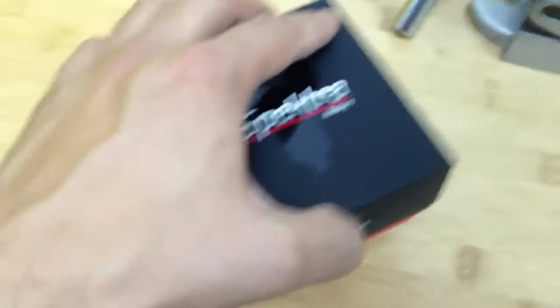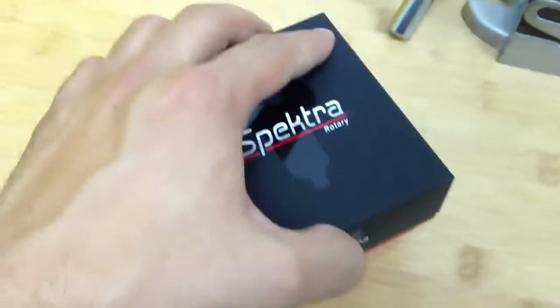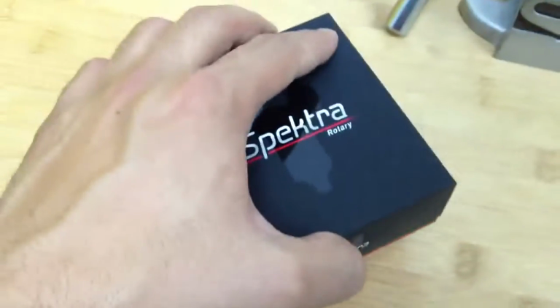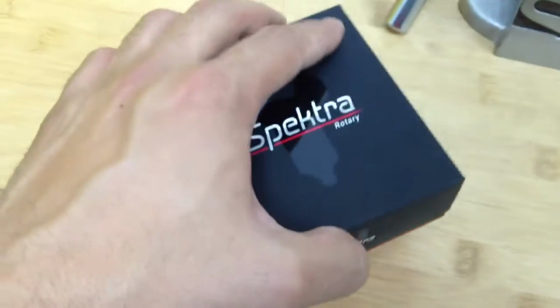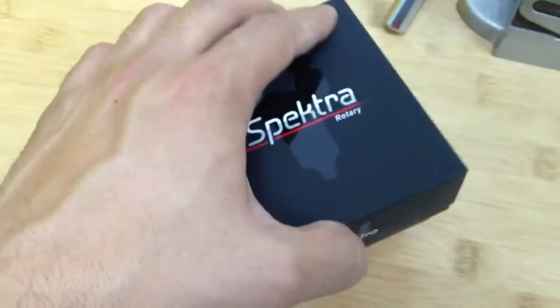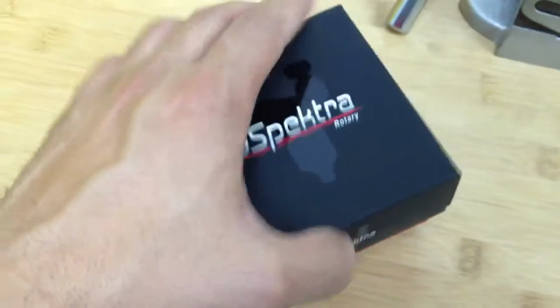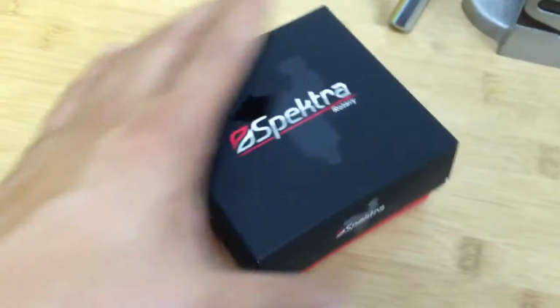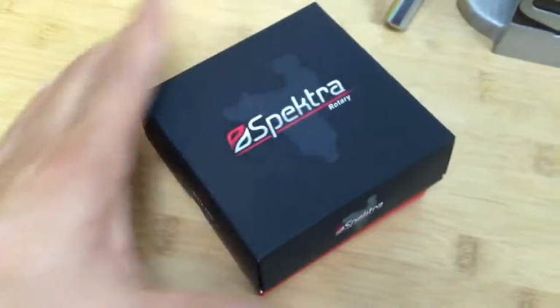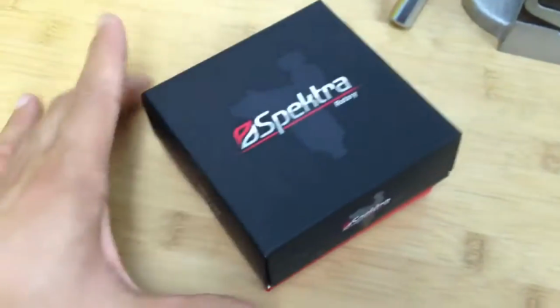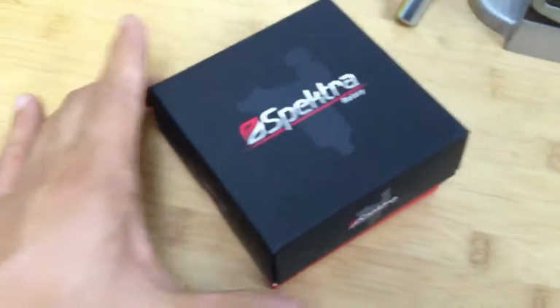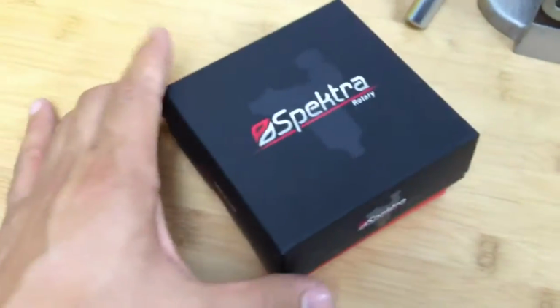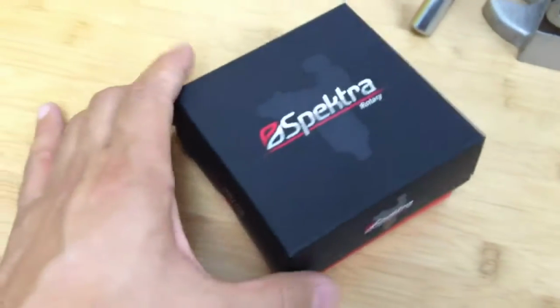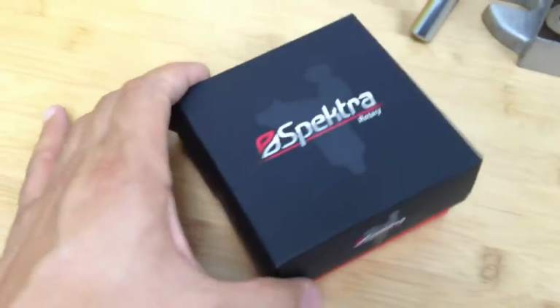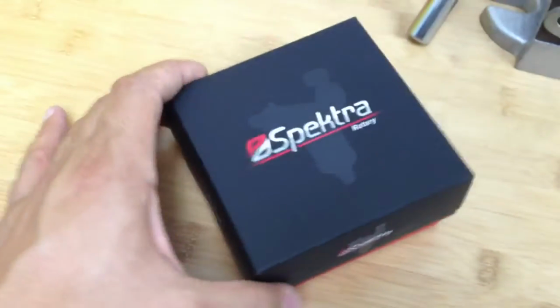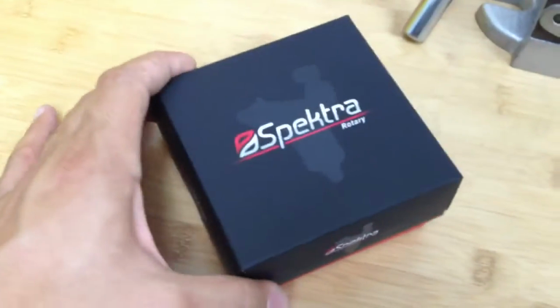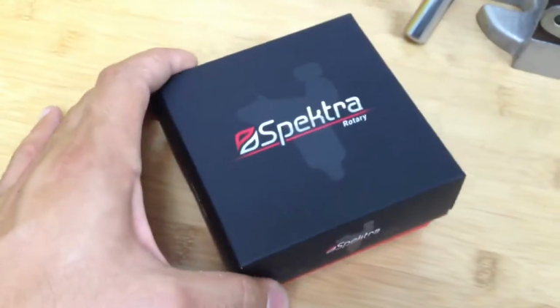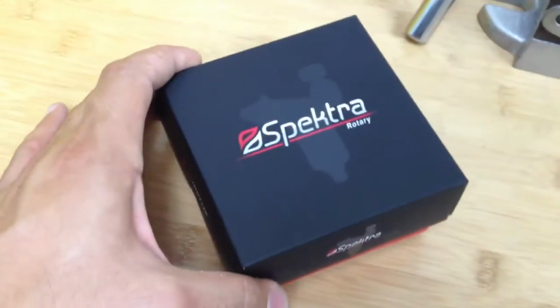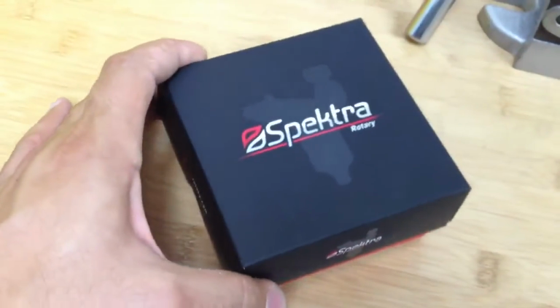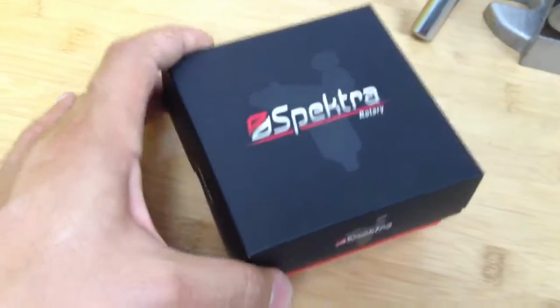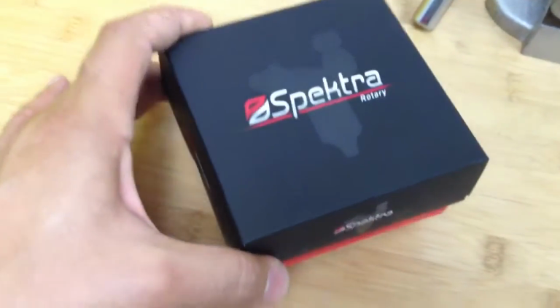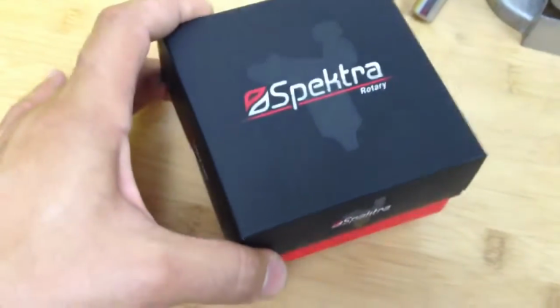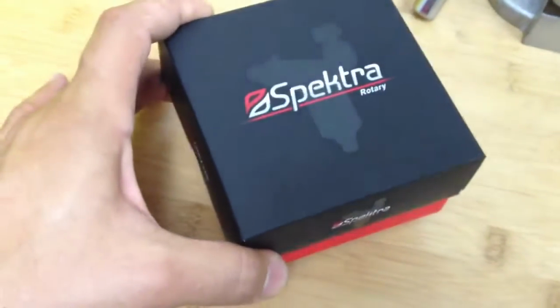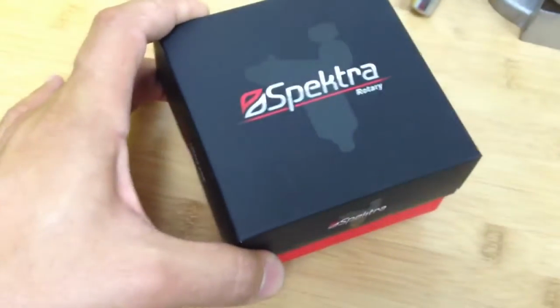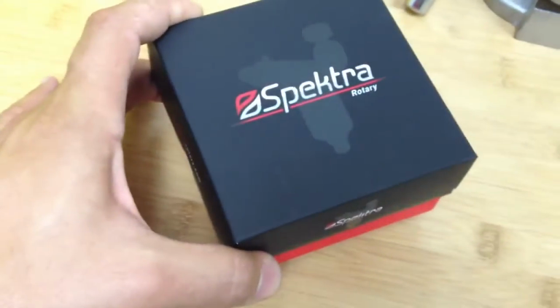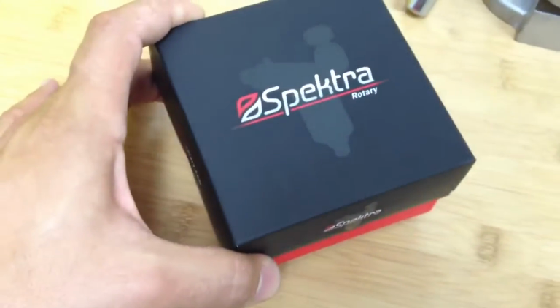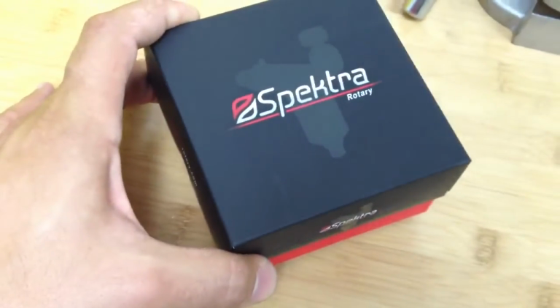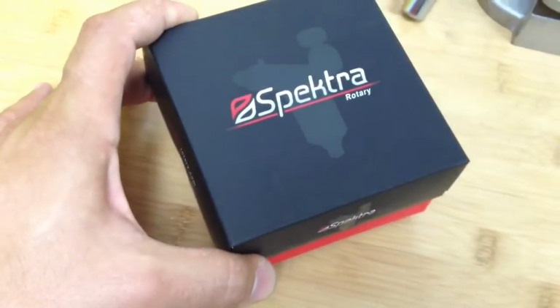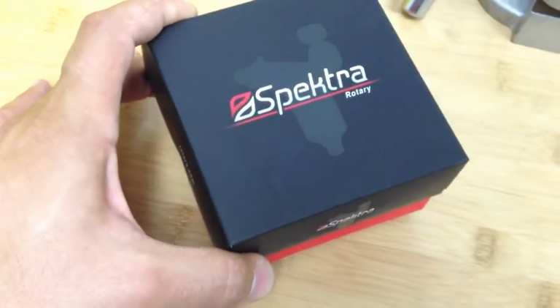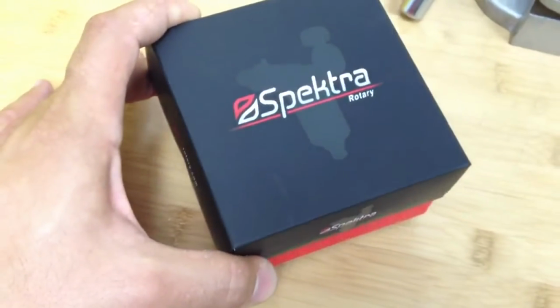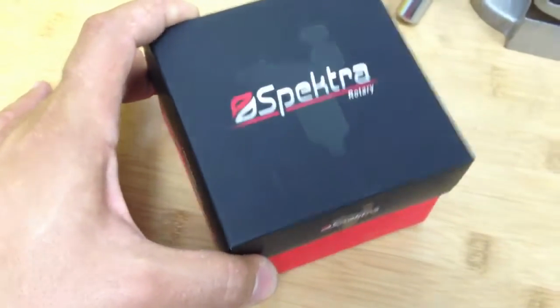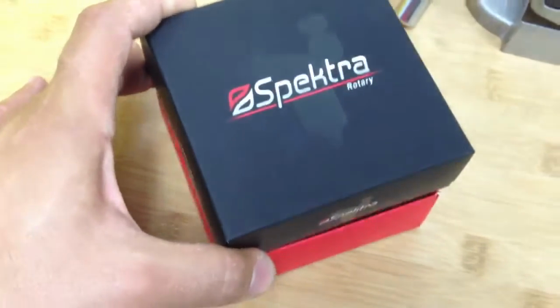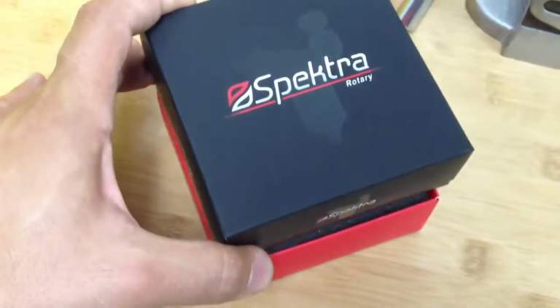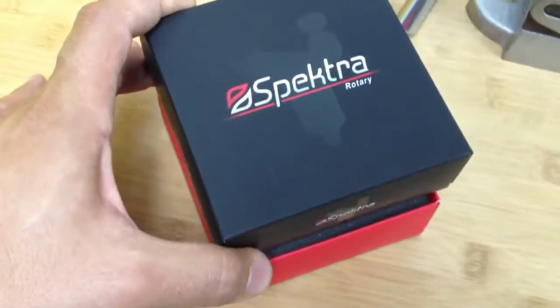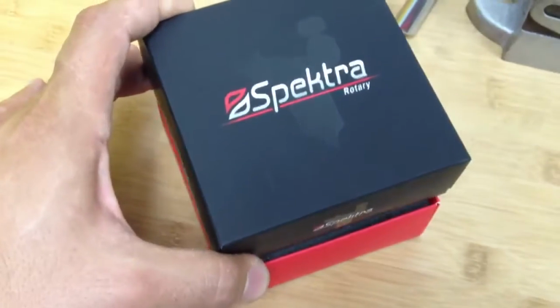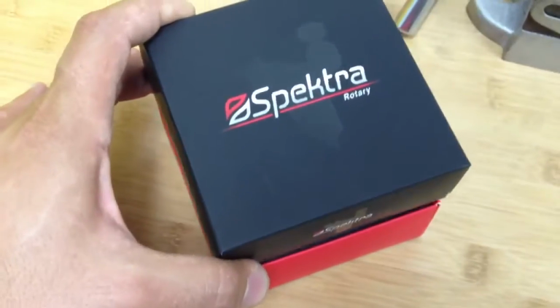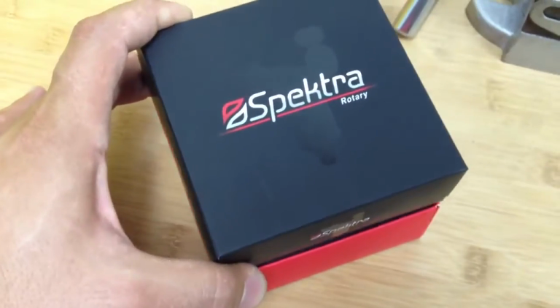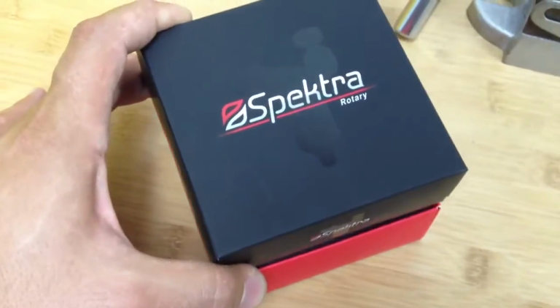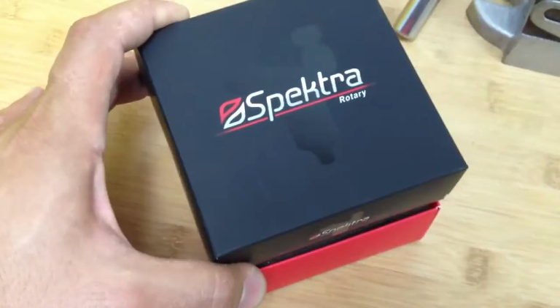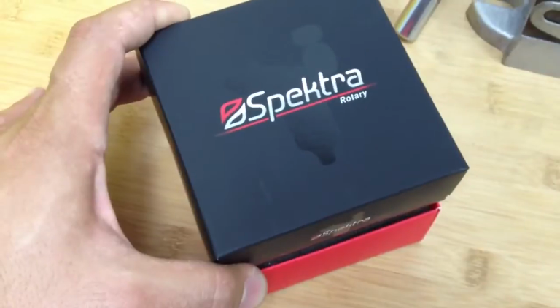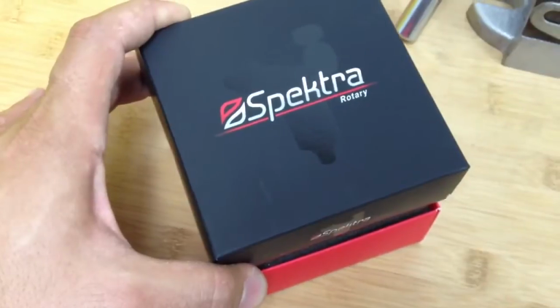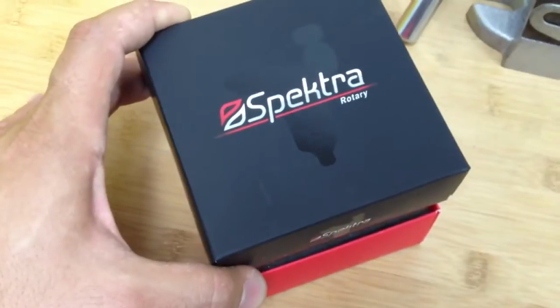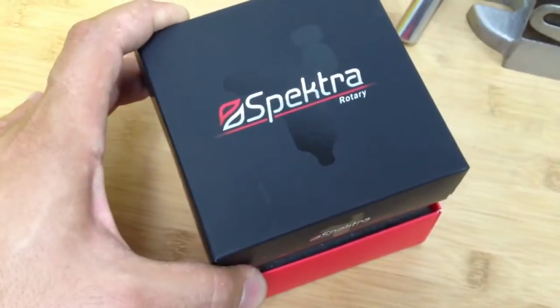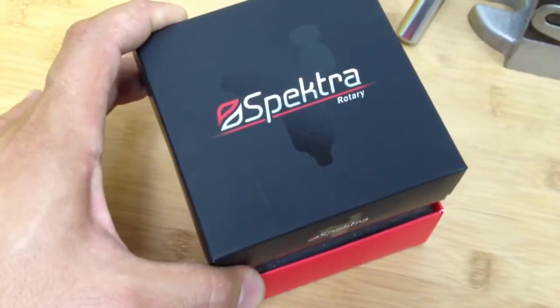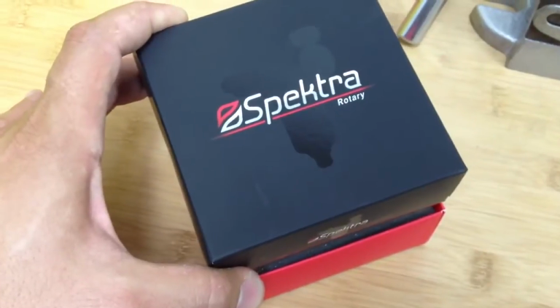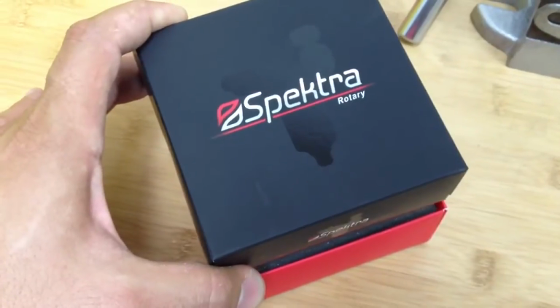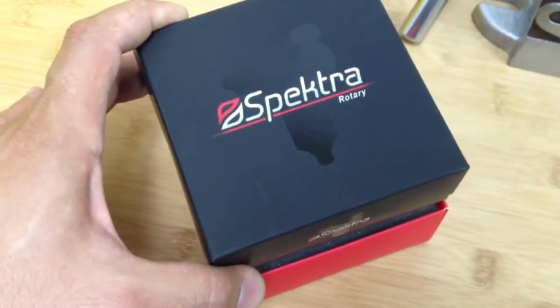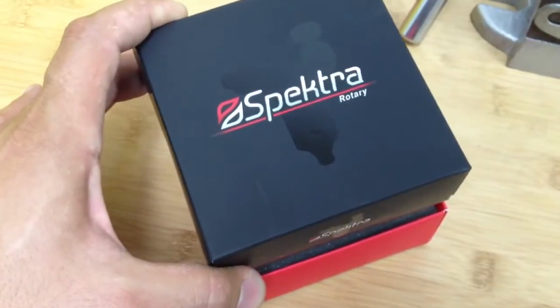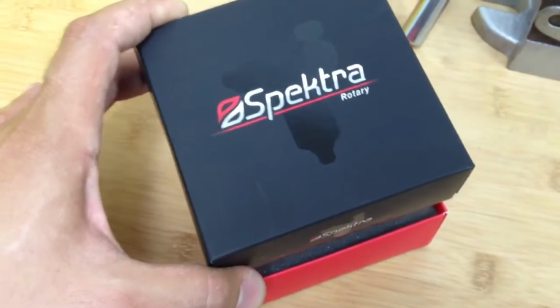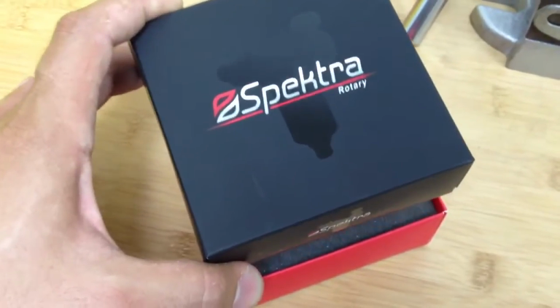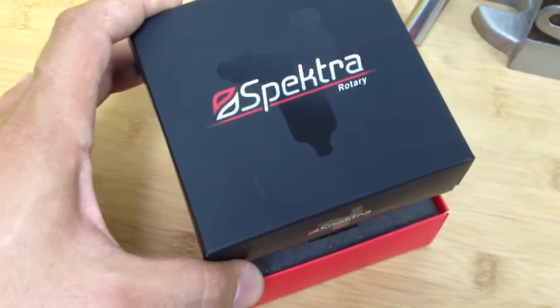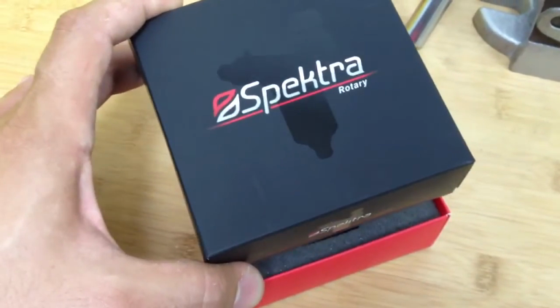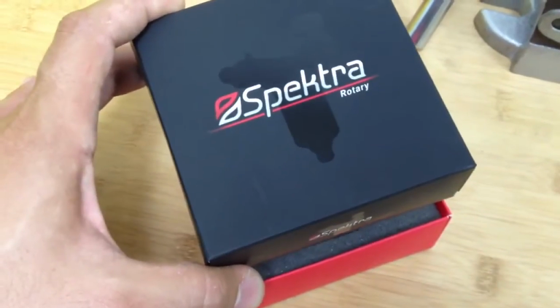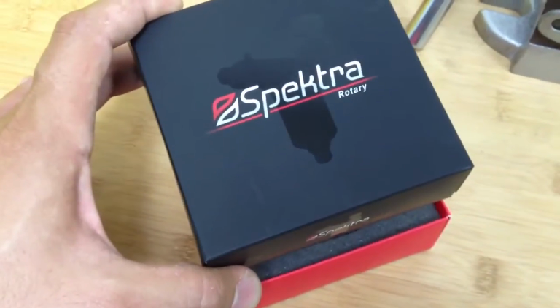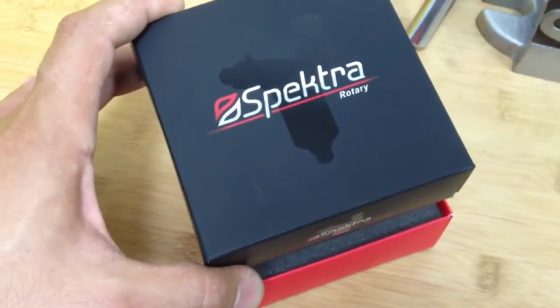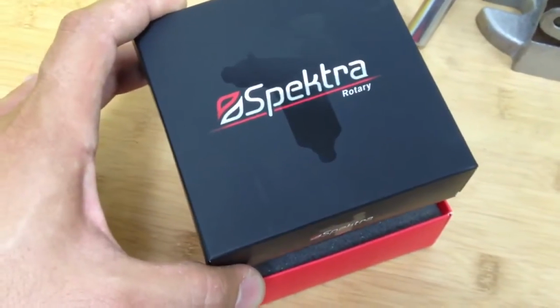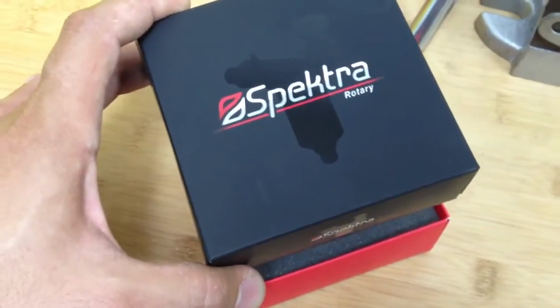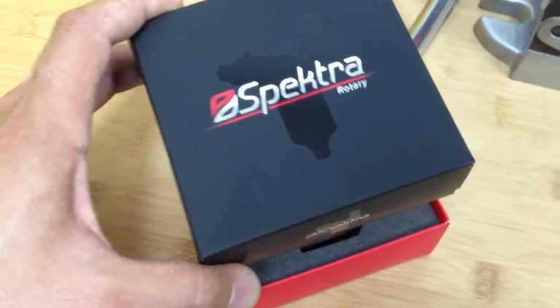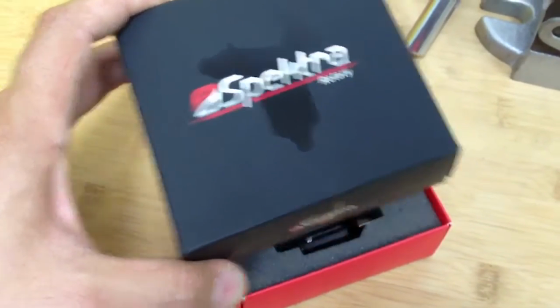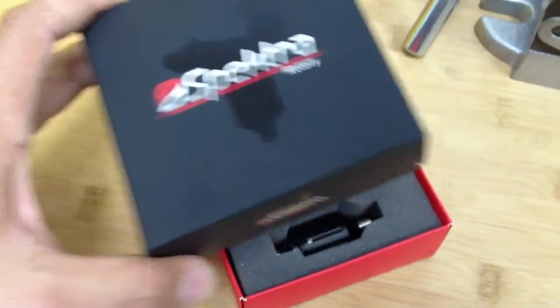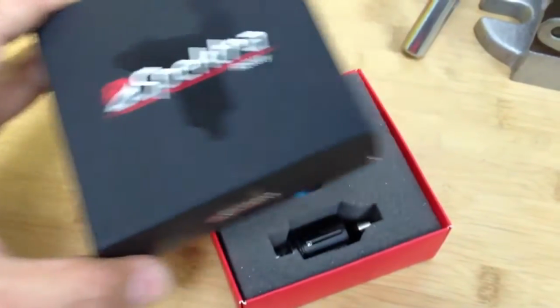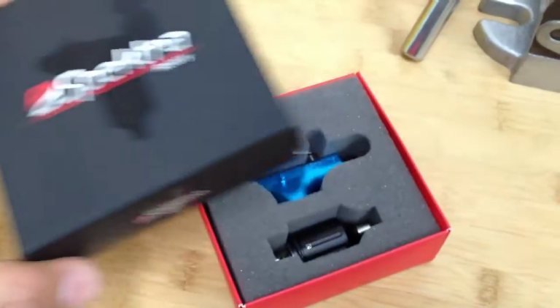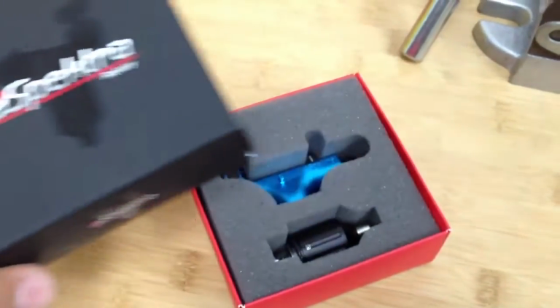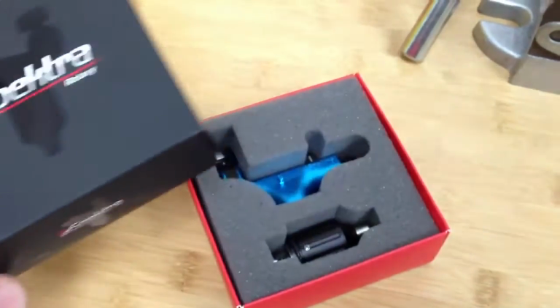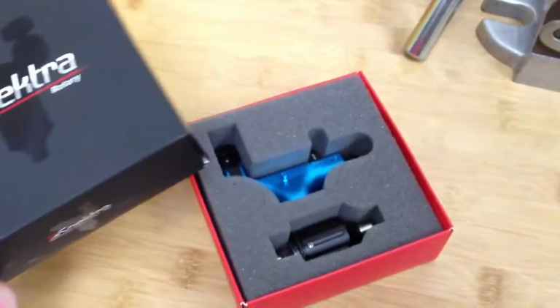I'm going to try to open it with one hand because I'm filming. This is what you should expect when you open the machine.